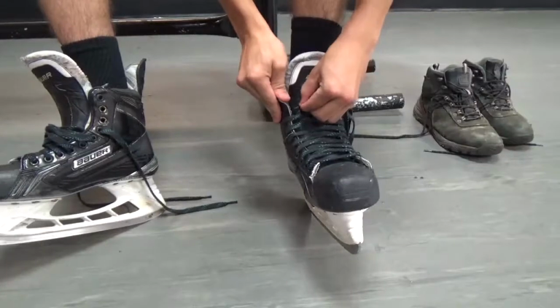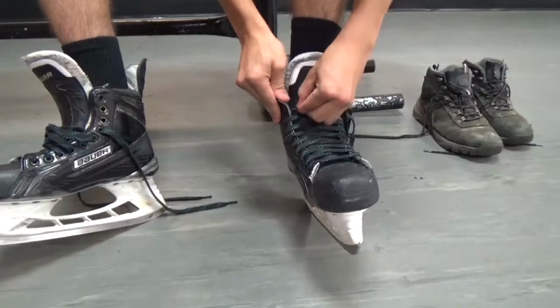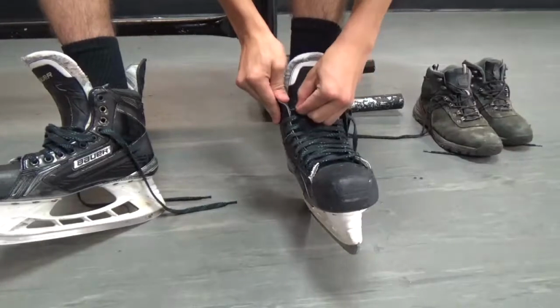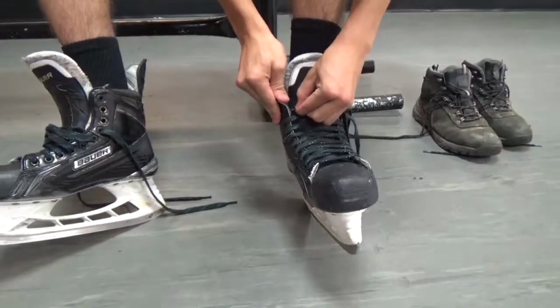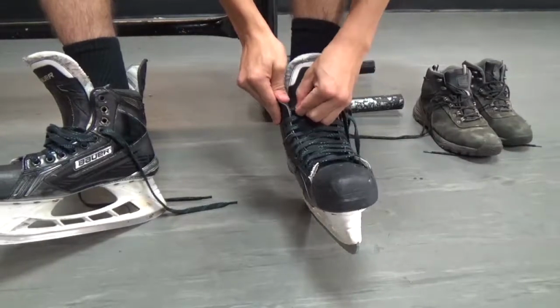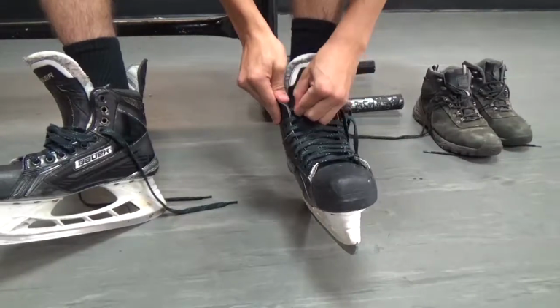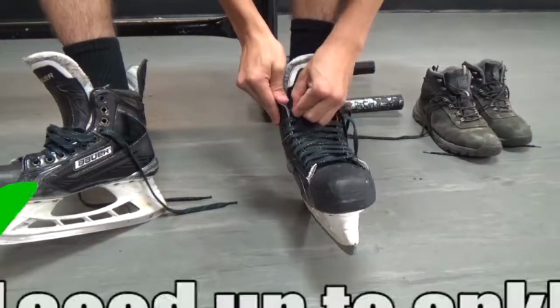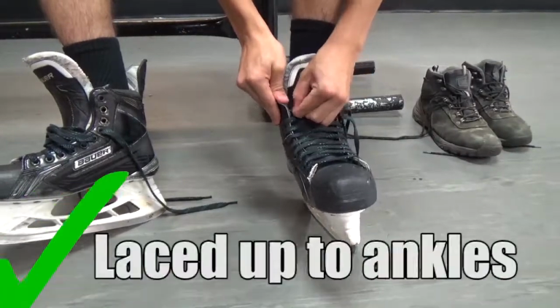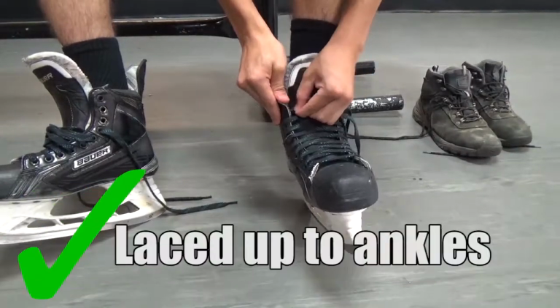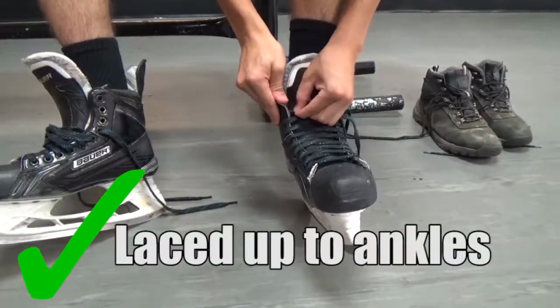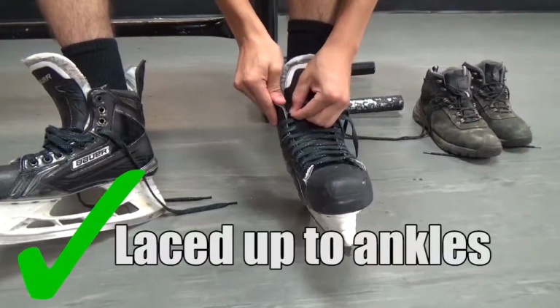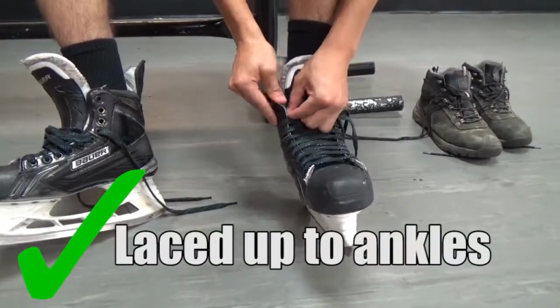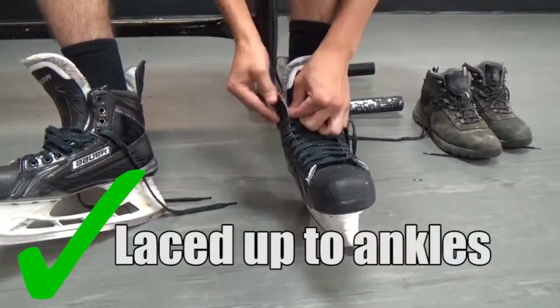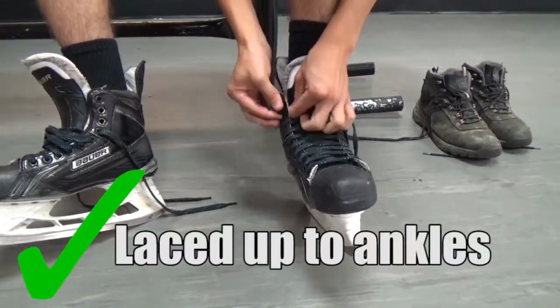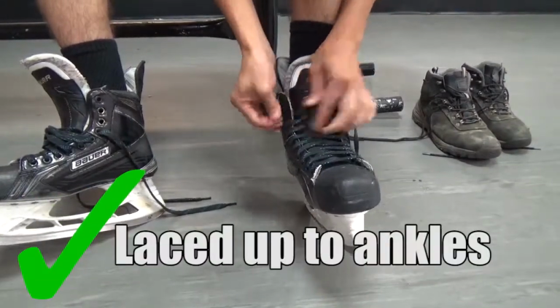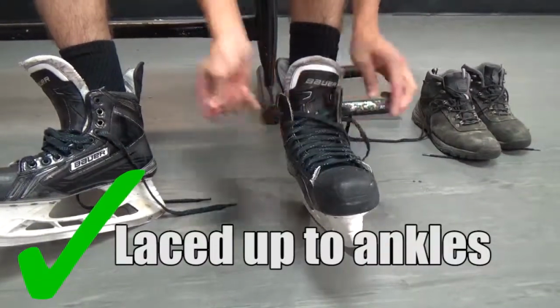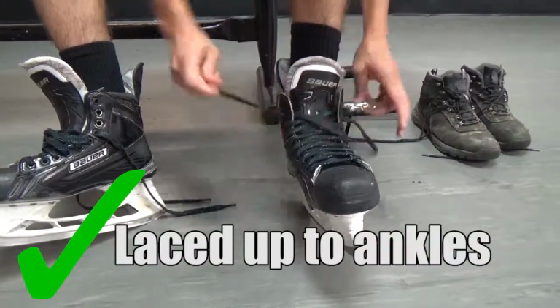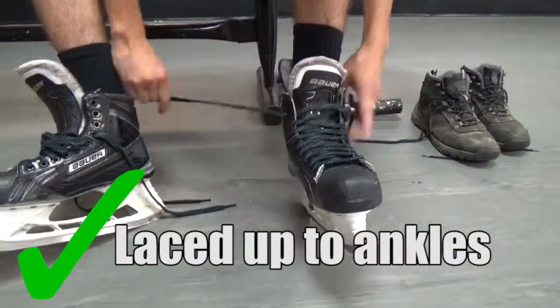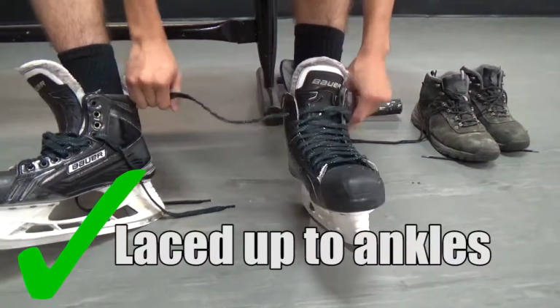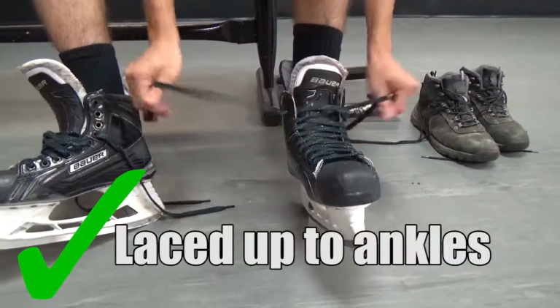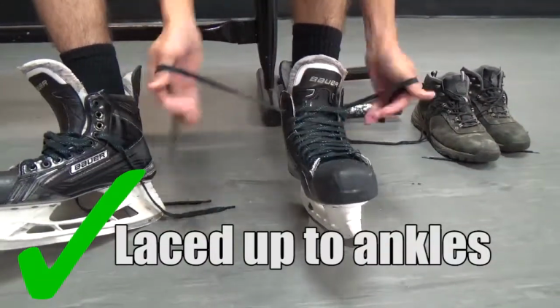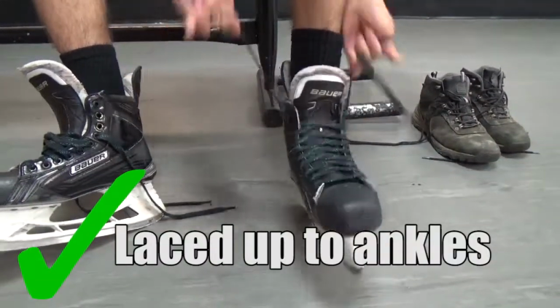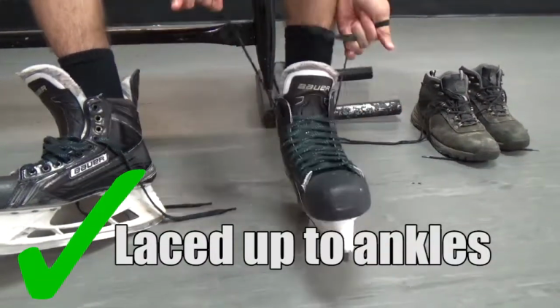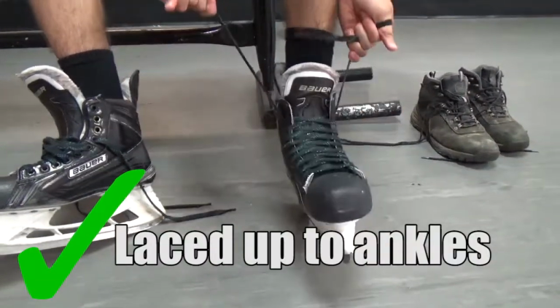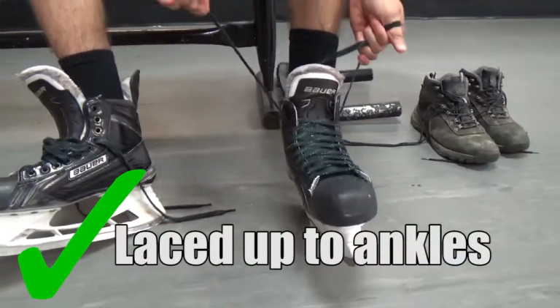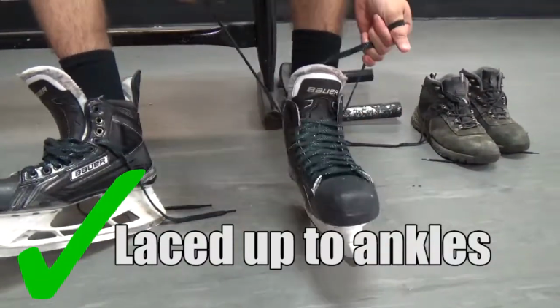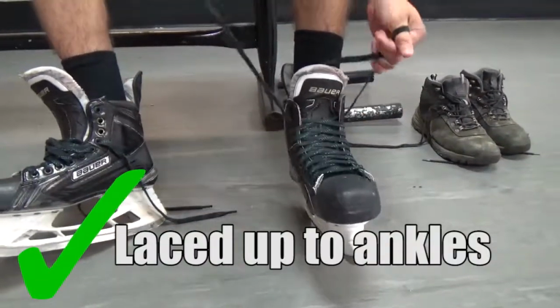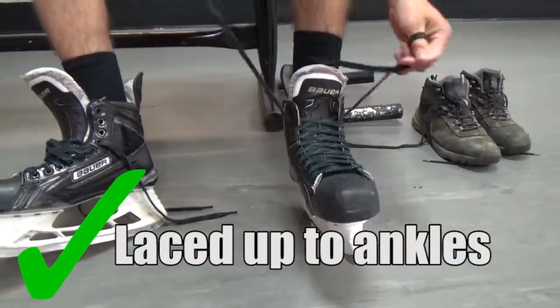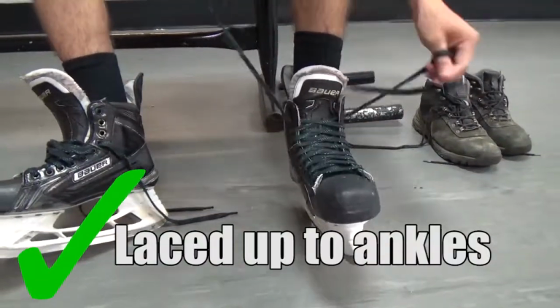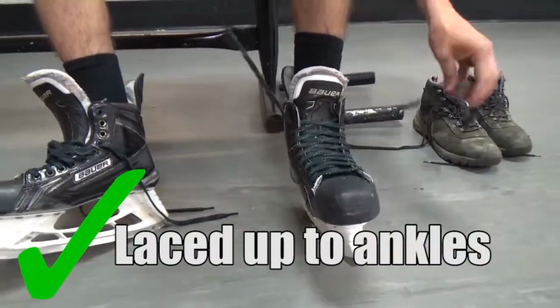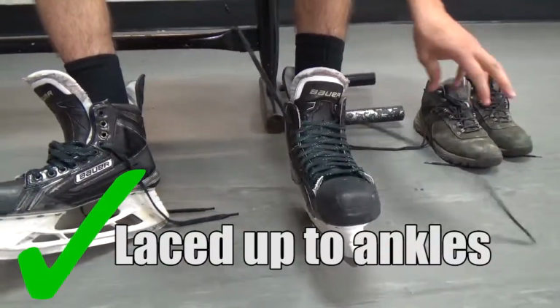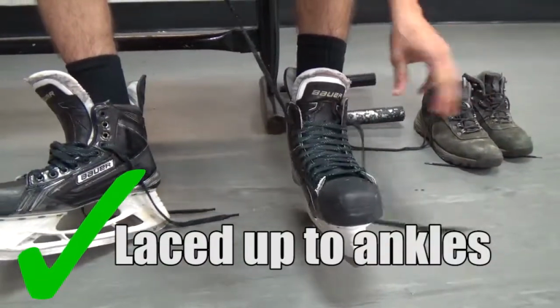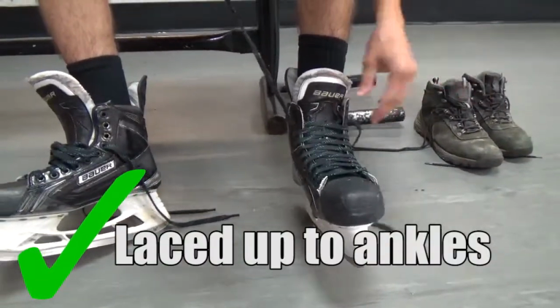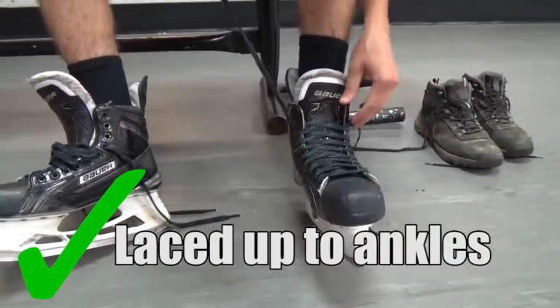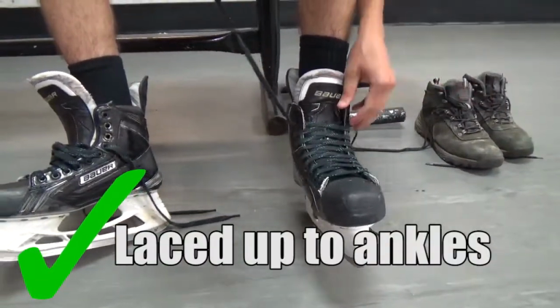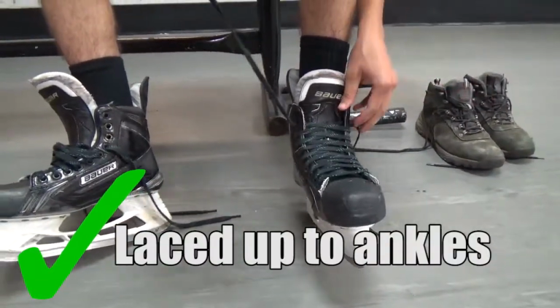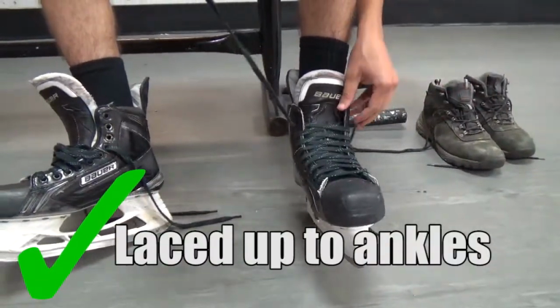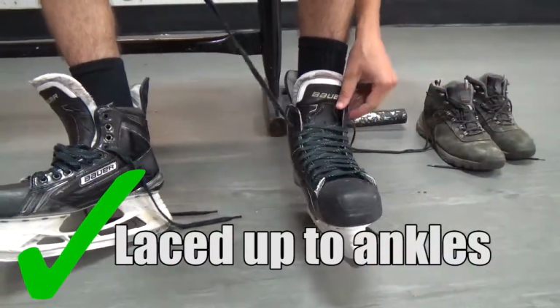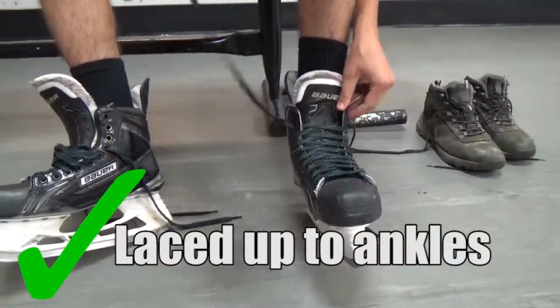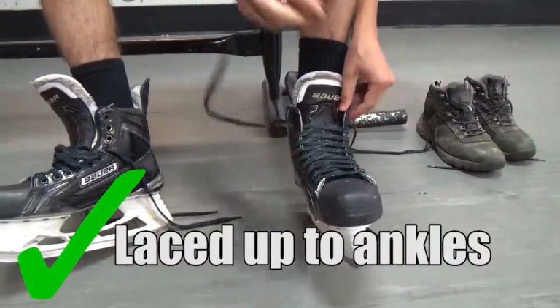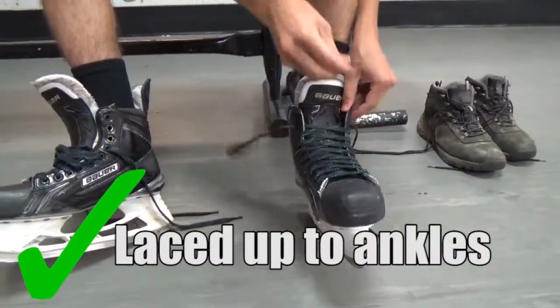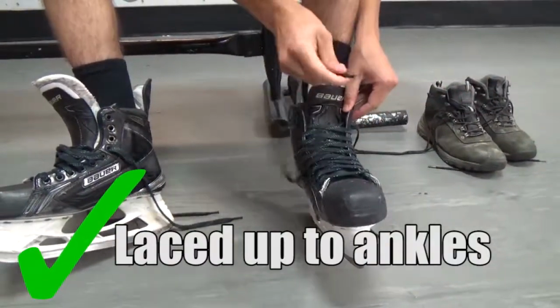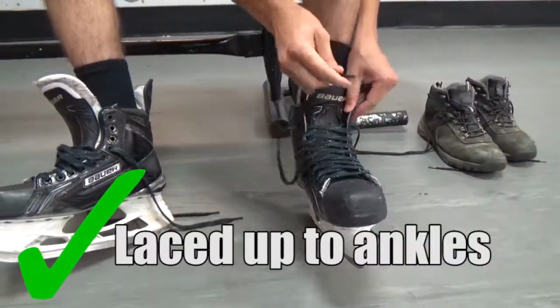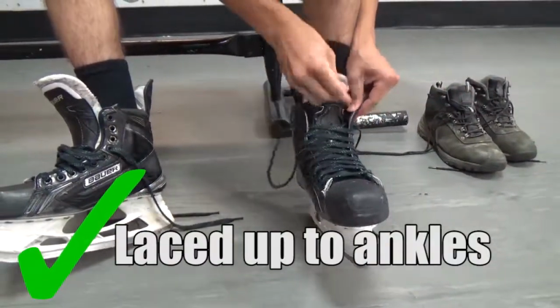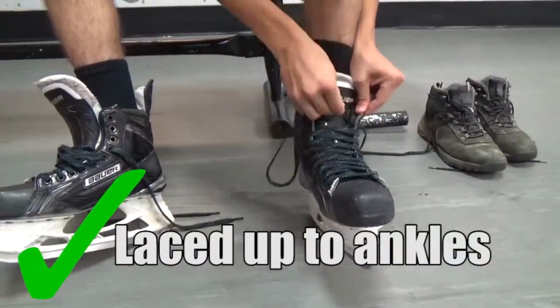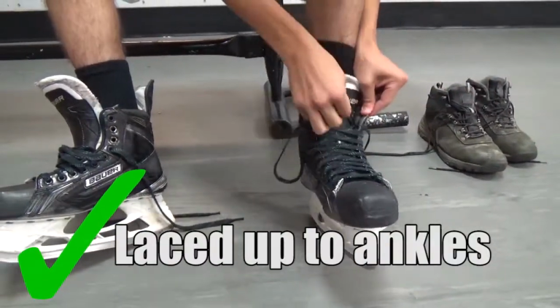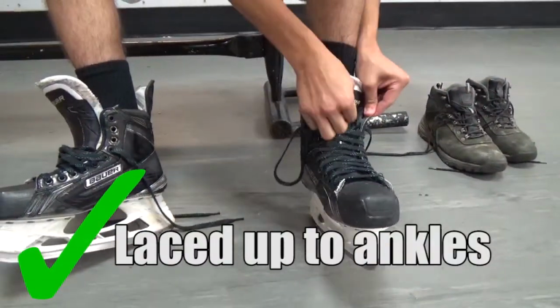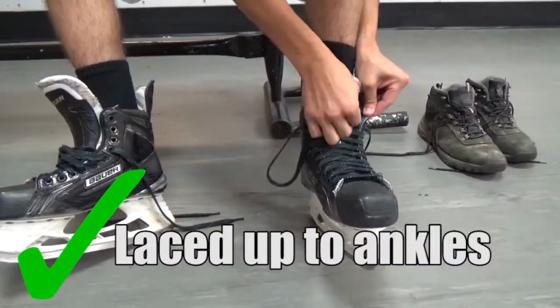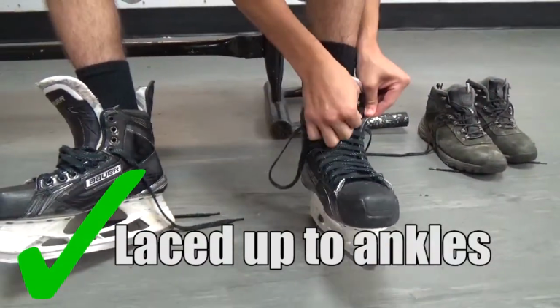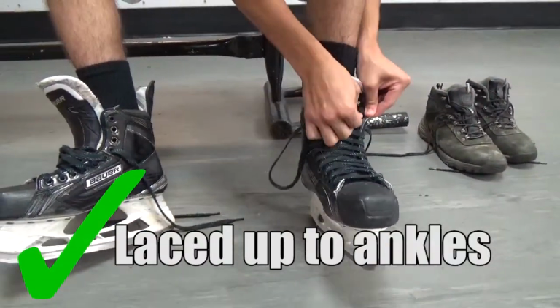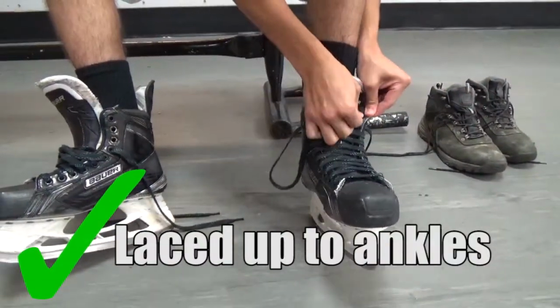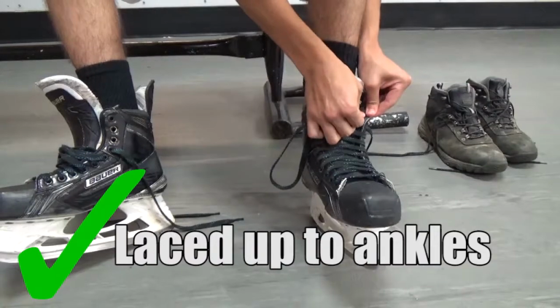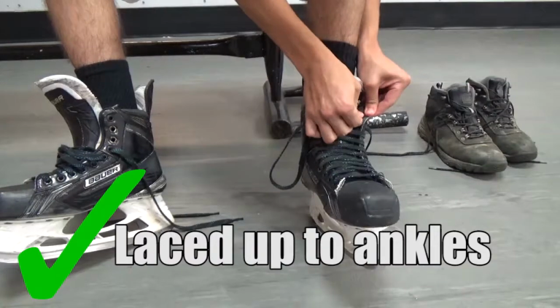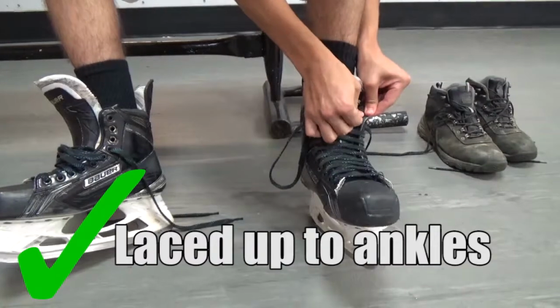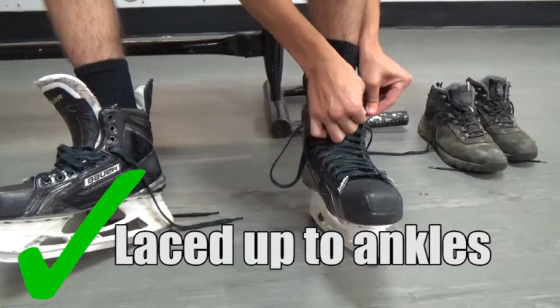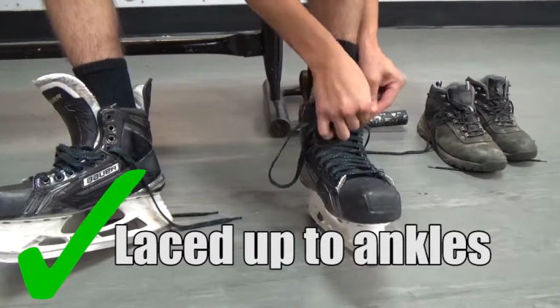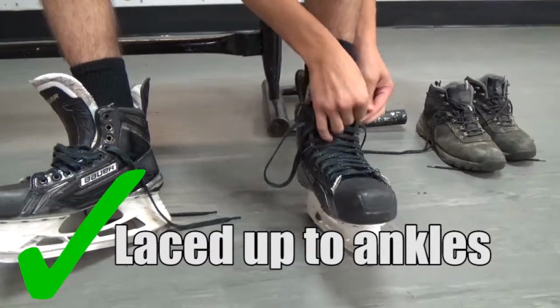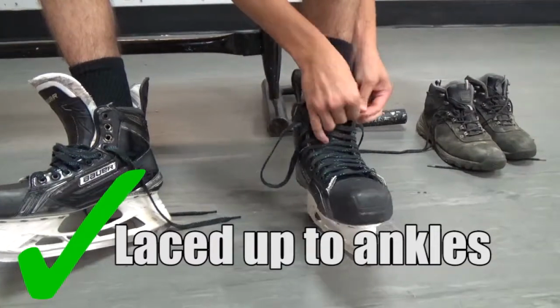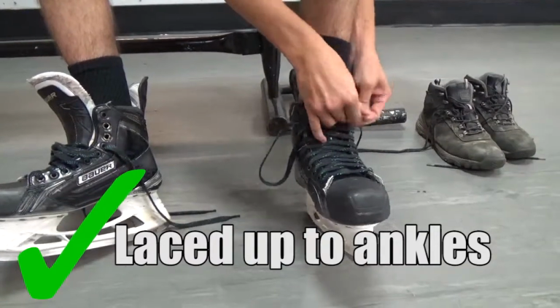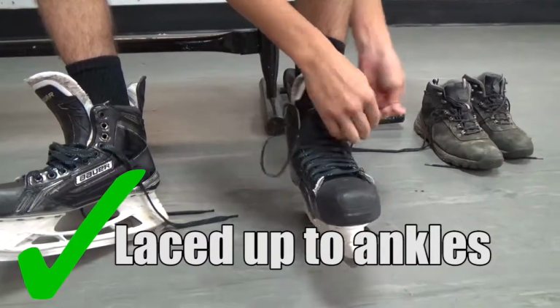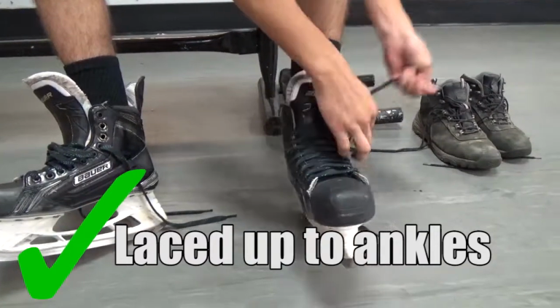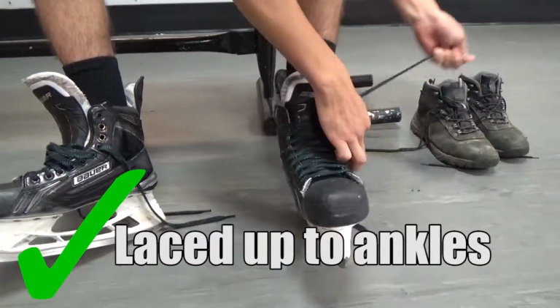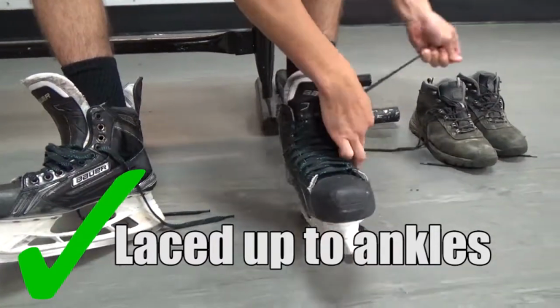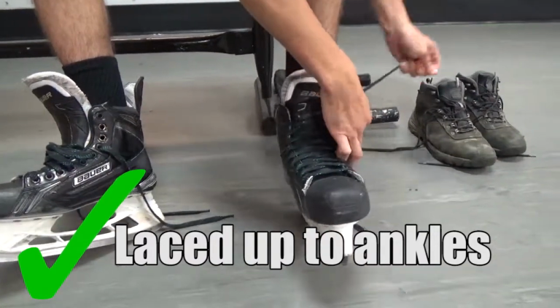Make sure your laces are put through all the holes, including the ones on your ankles. This will give you added ankle support.